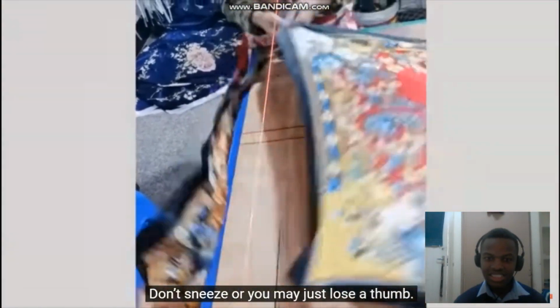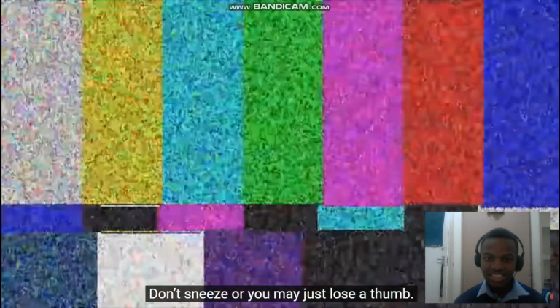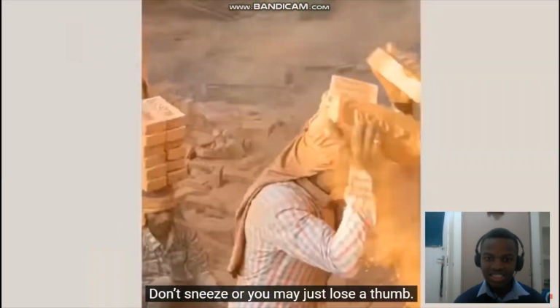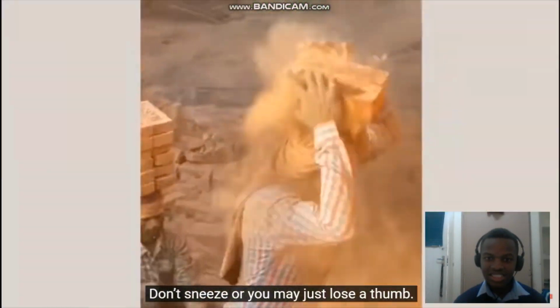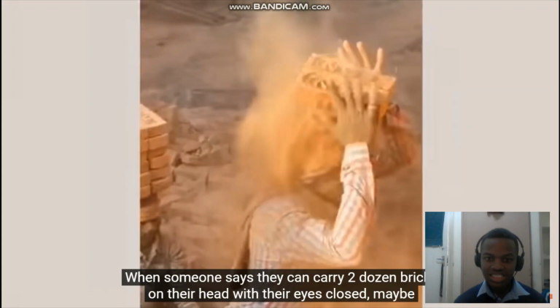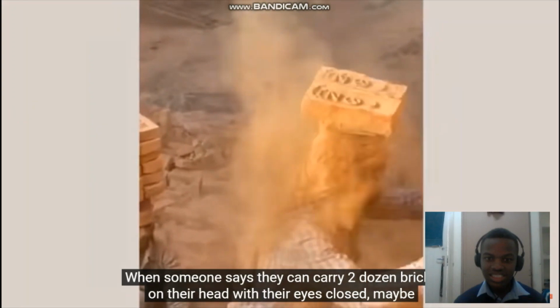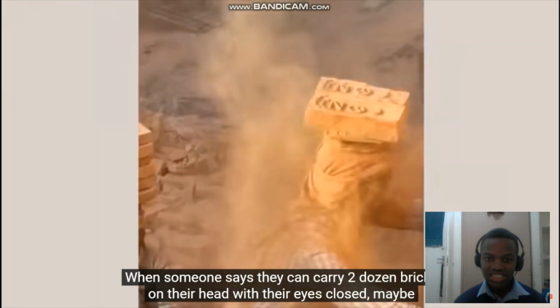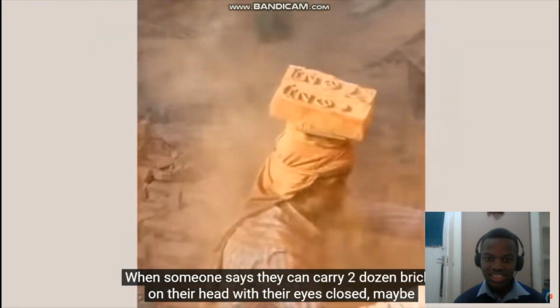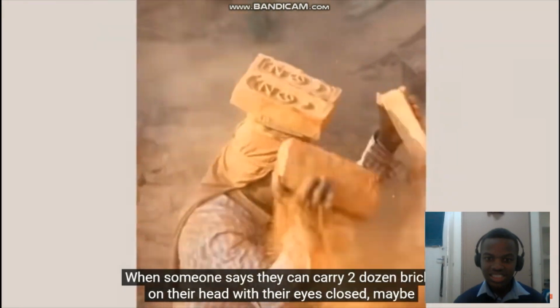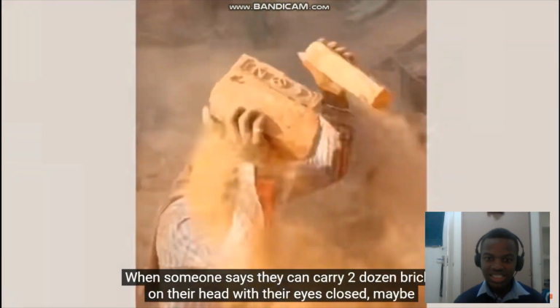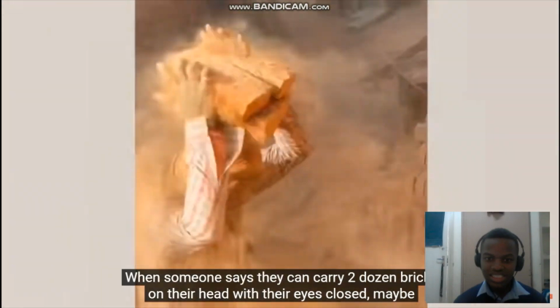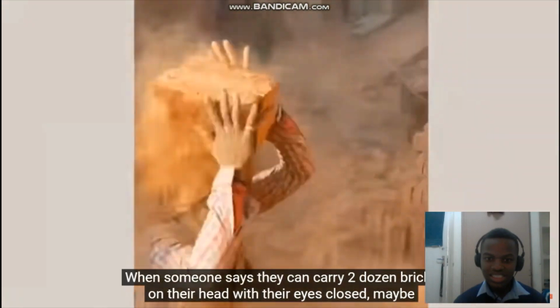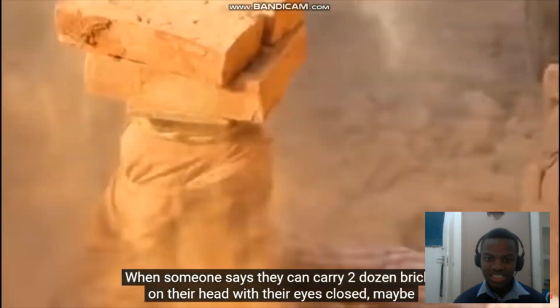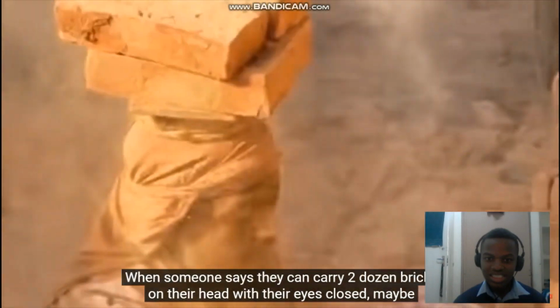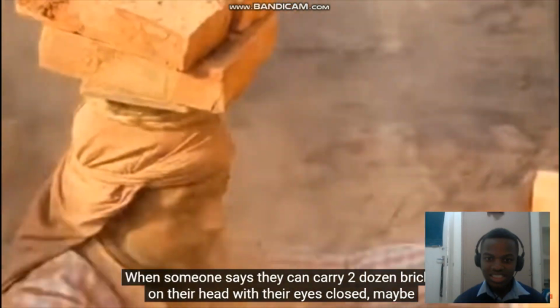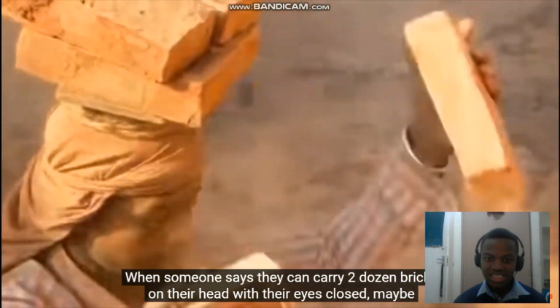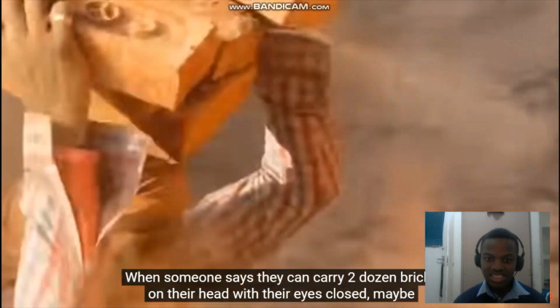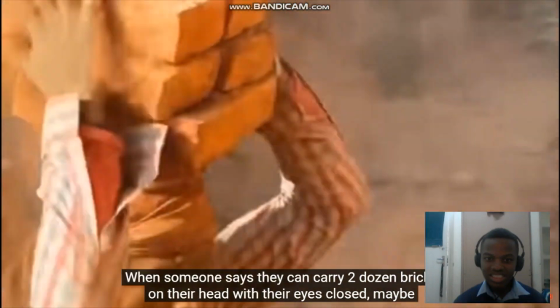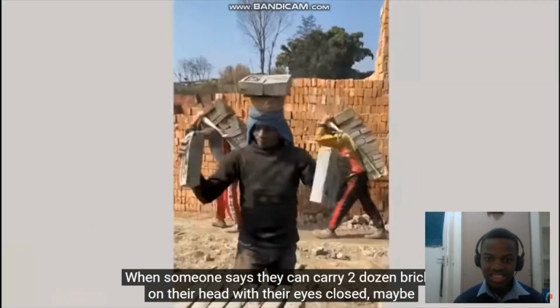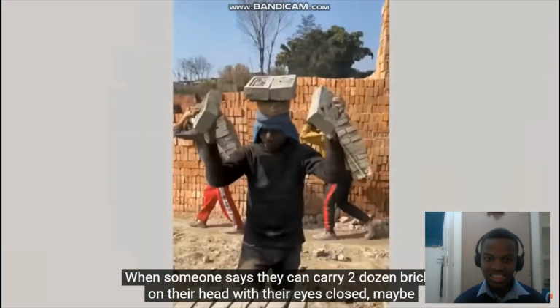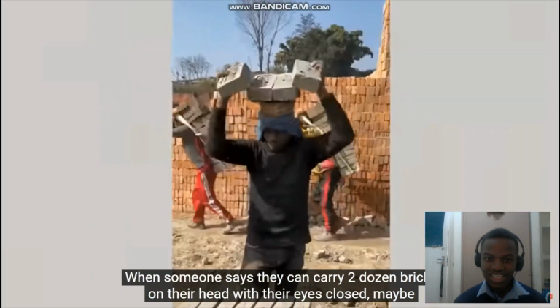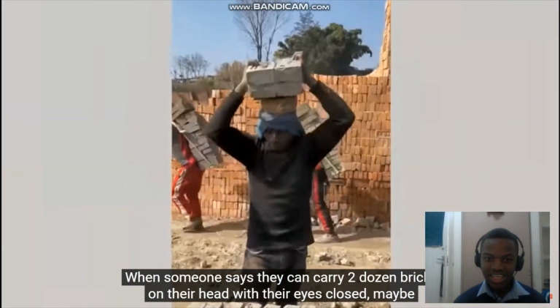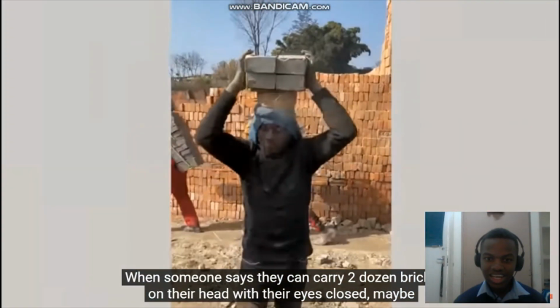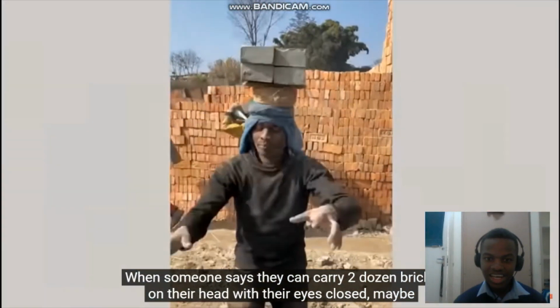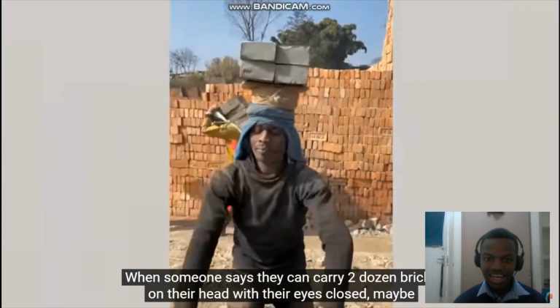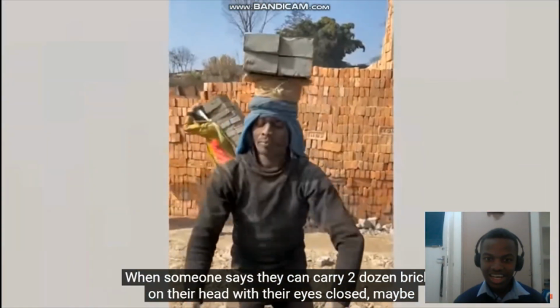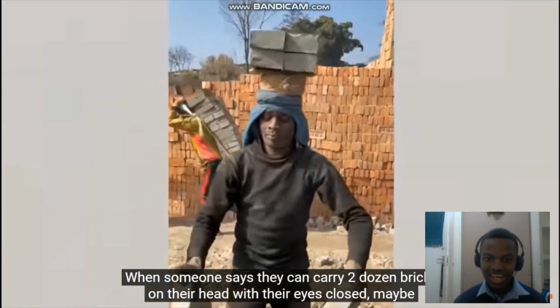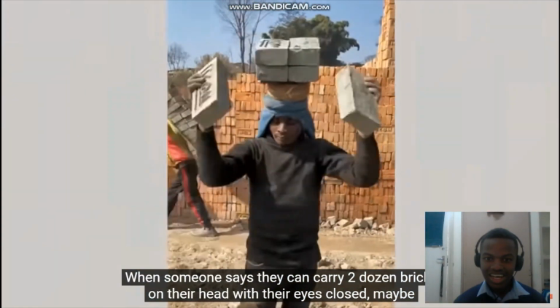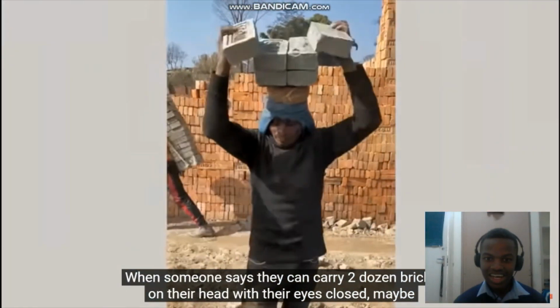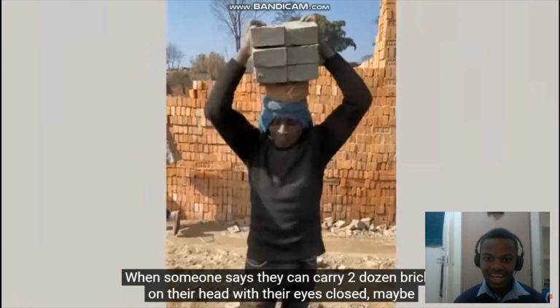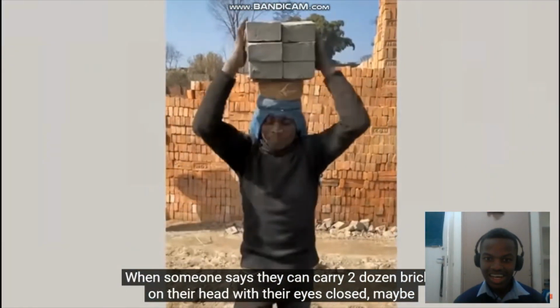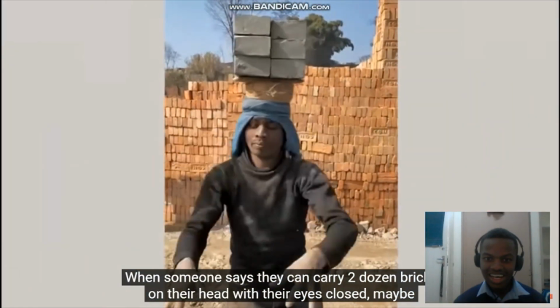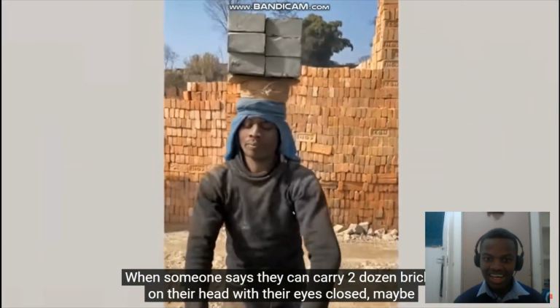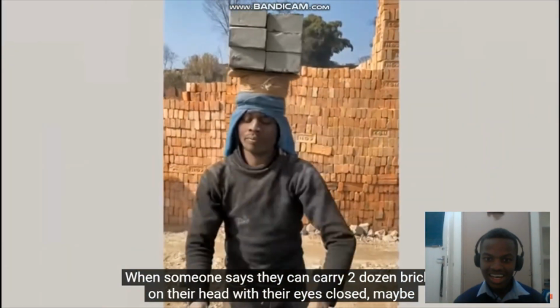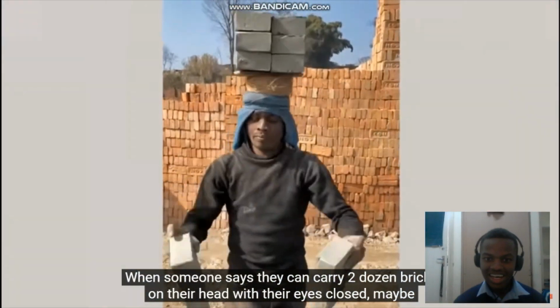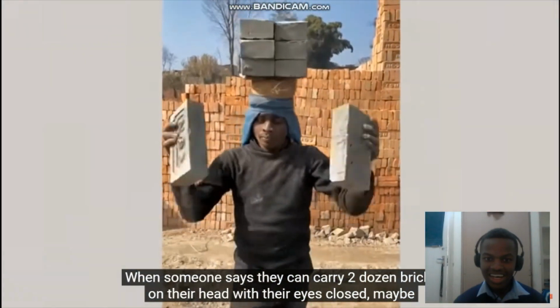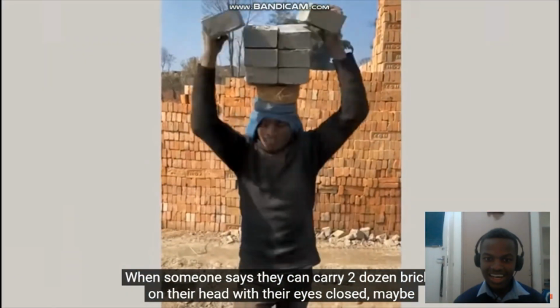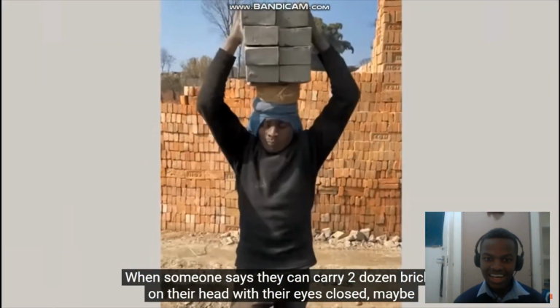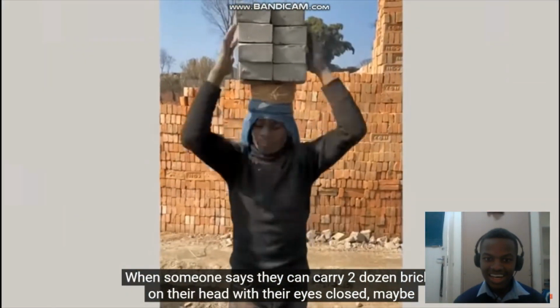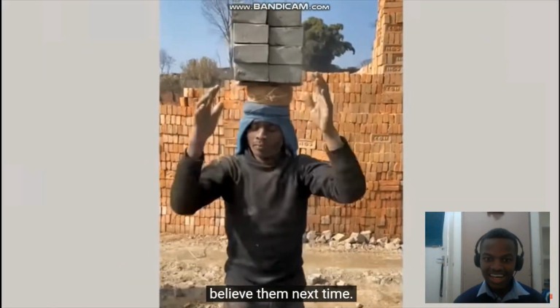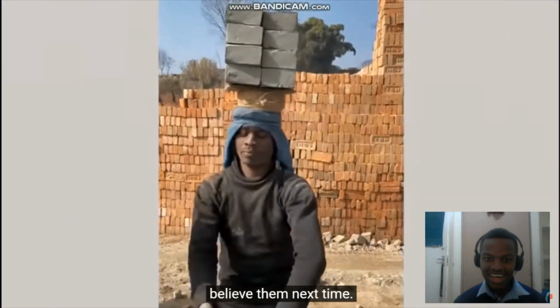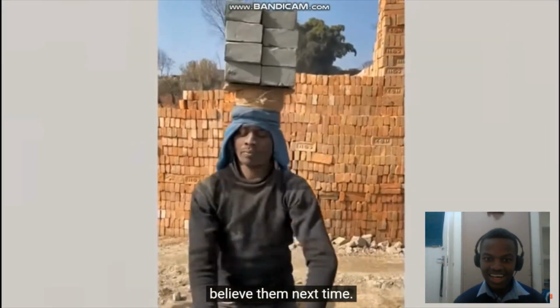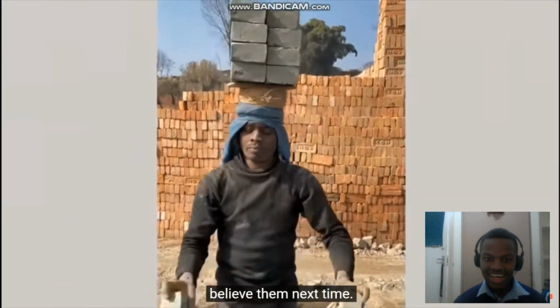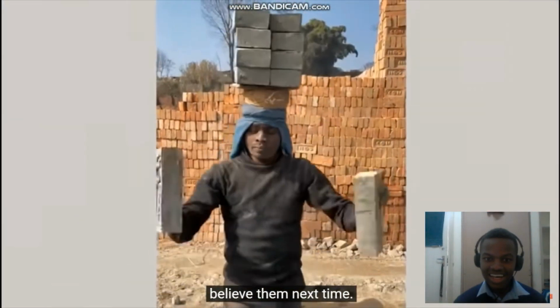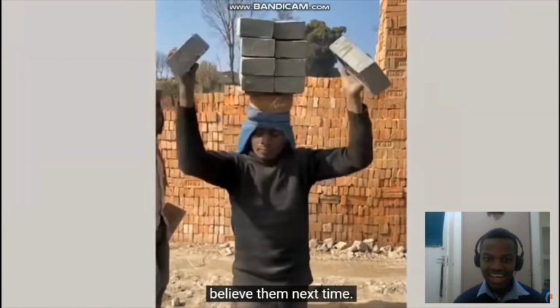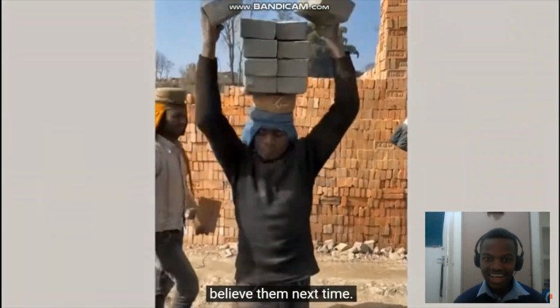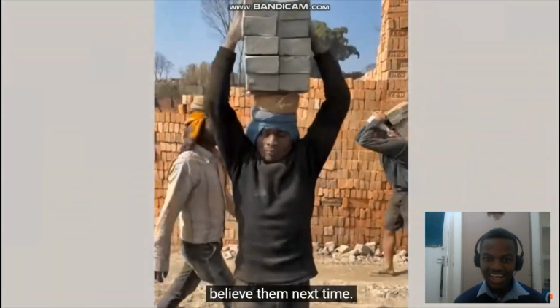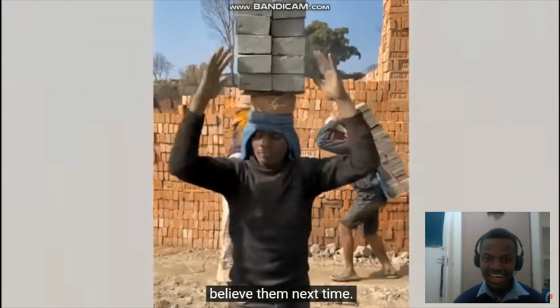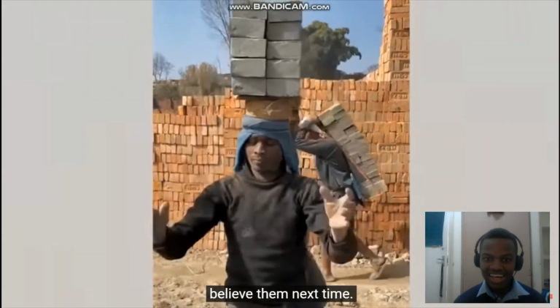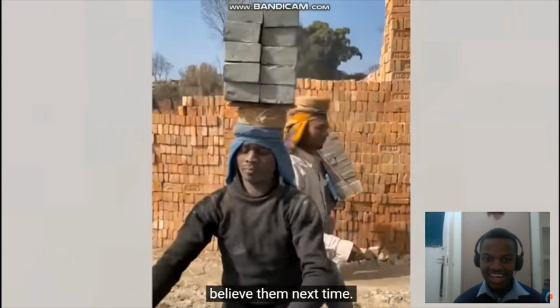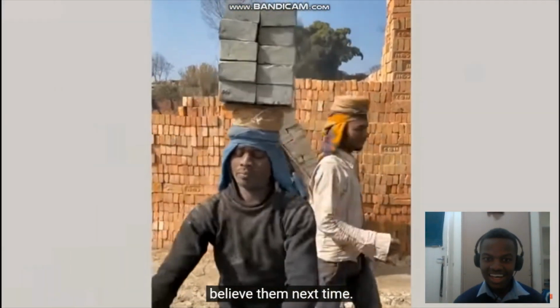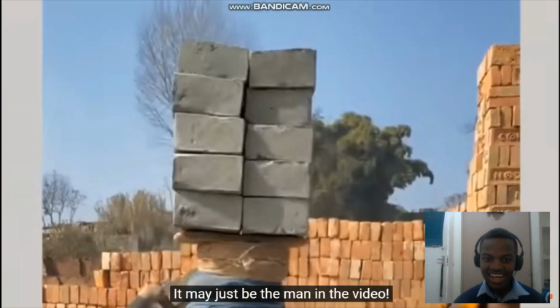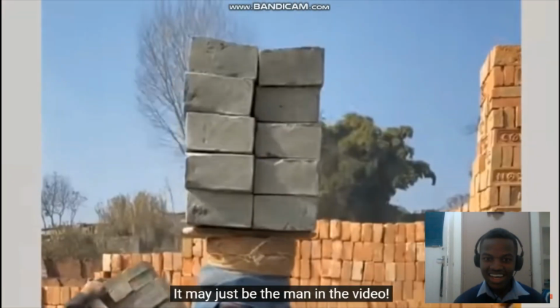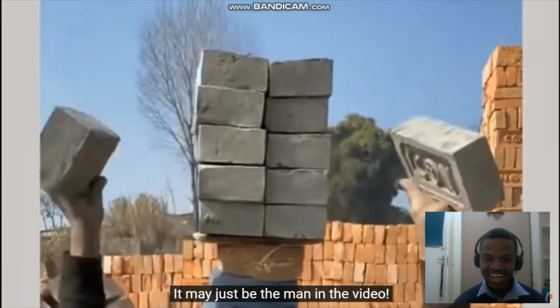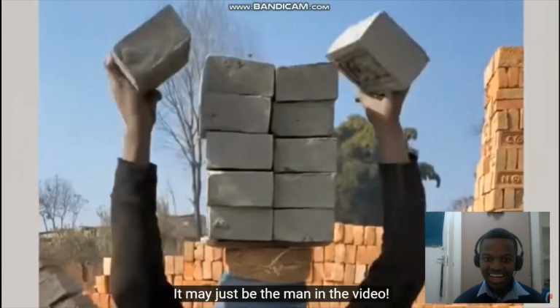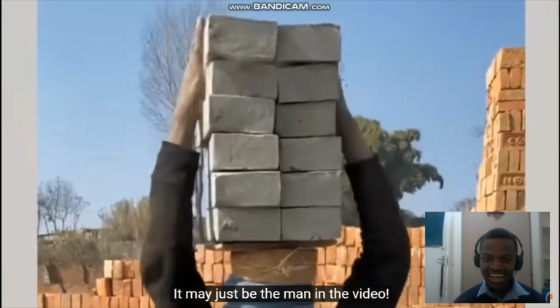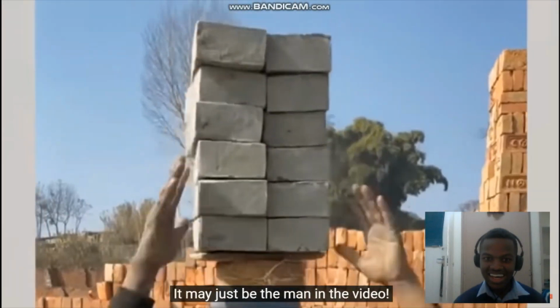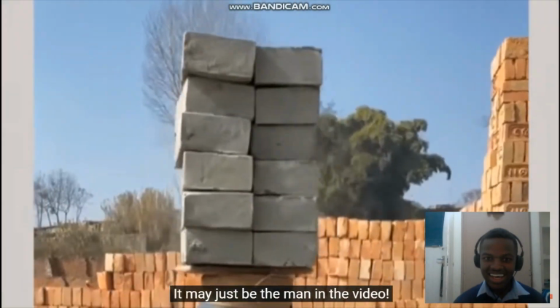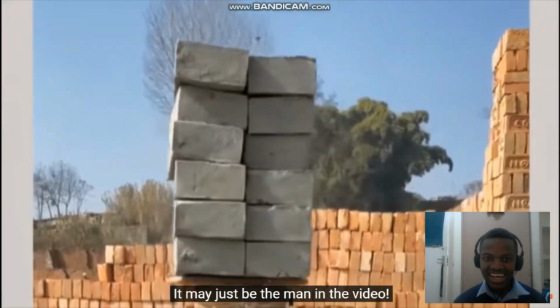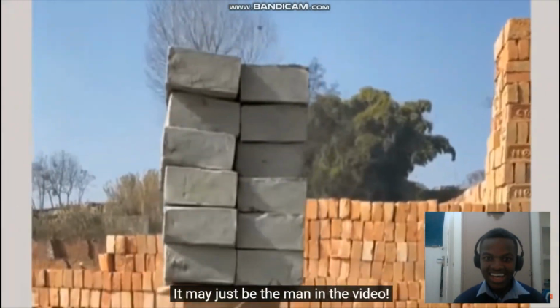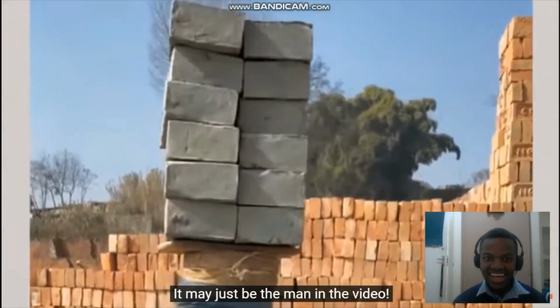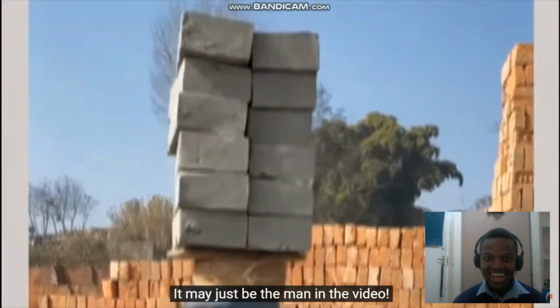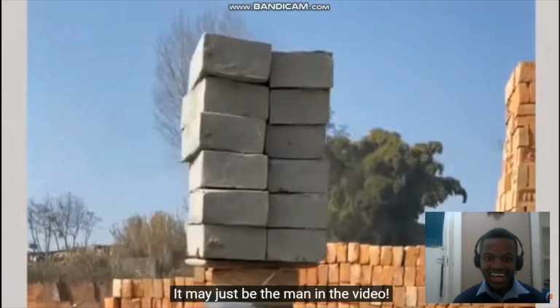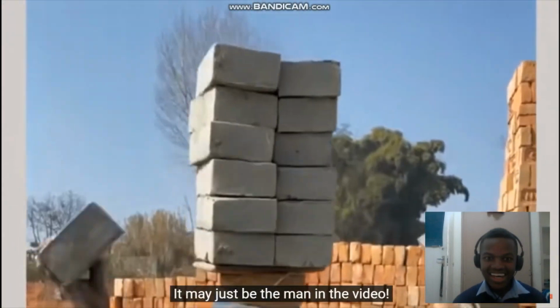When someone says they can carry two dozen bricks on their head with their eyes closed, maybe believe them next time. It may just be the man in the video.